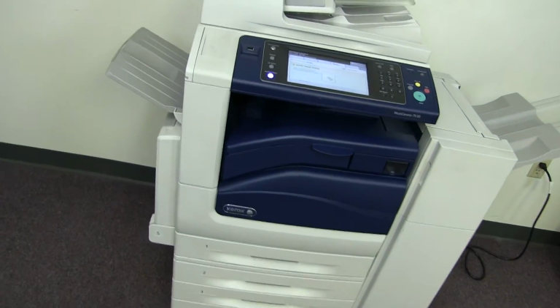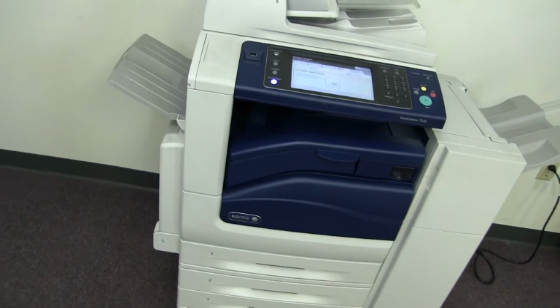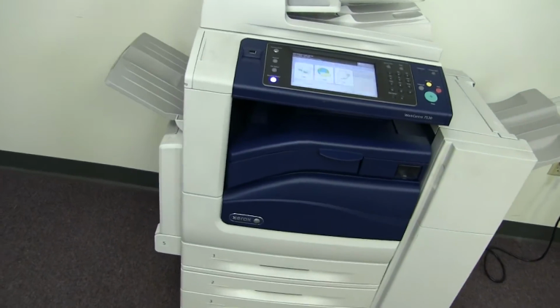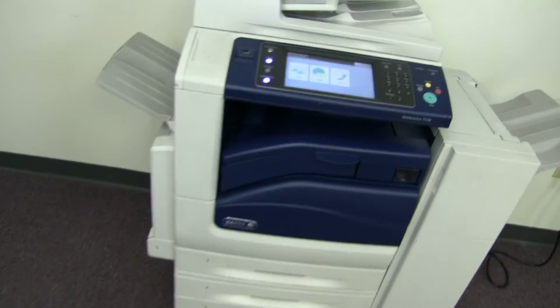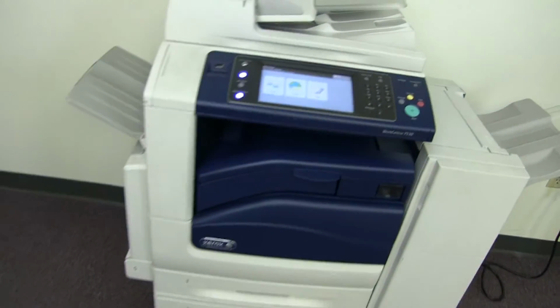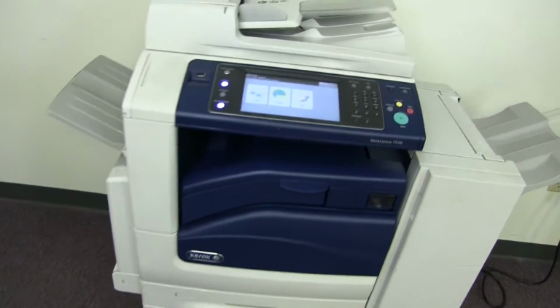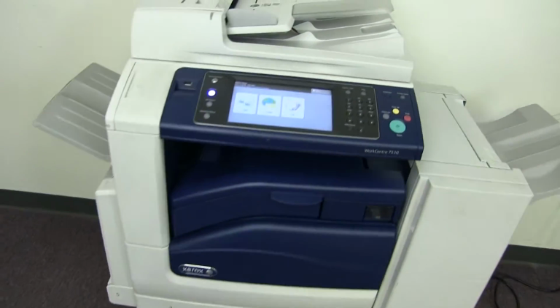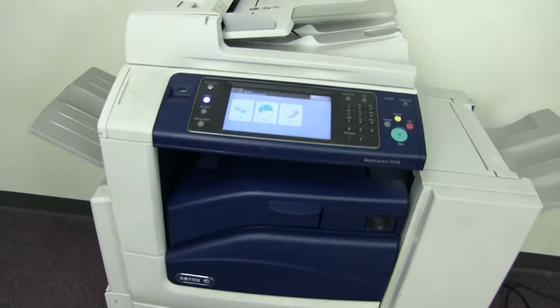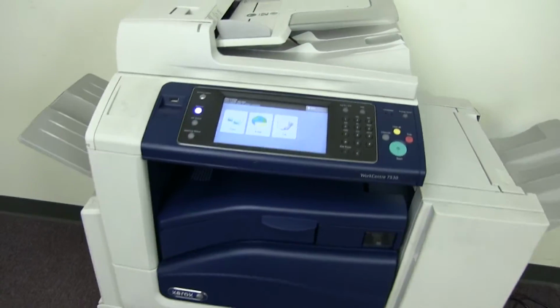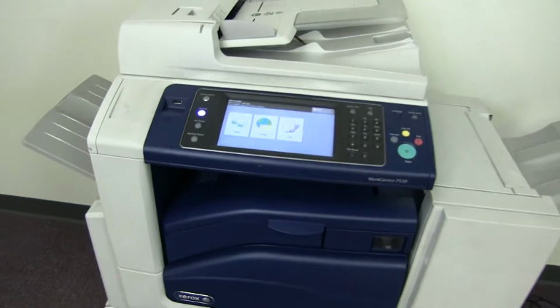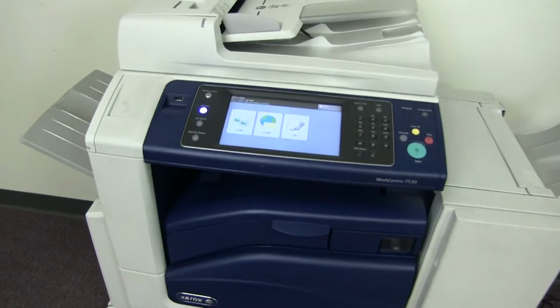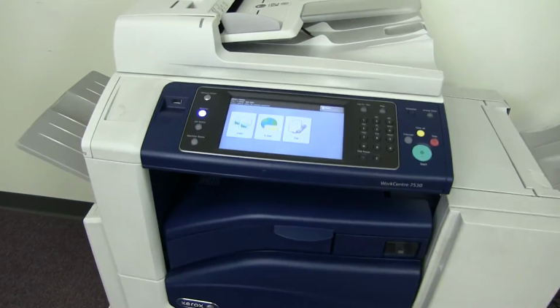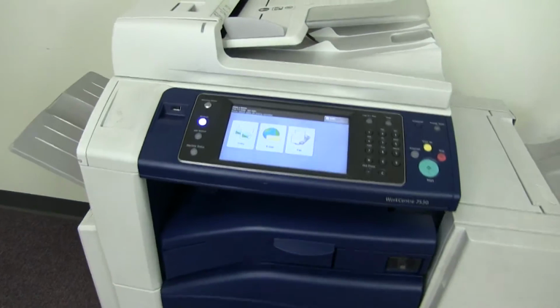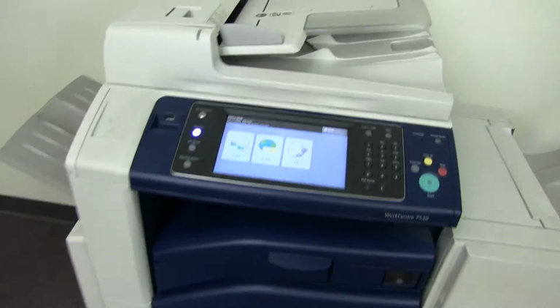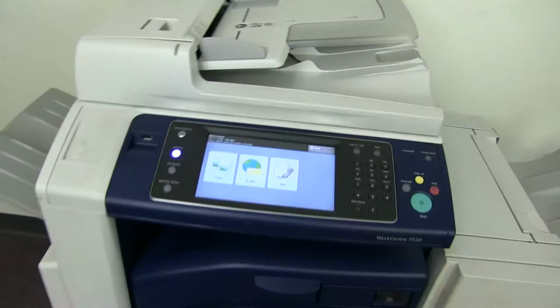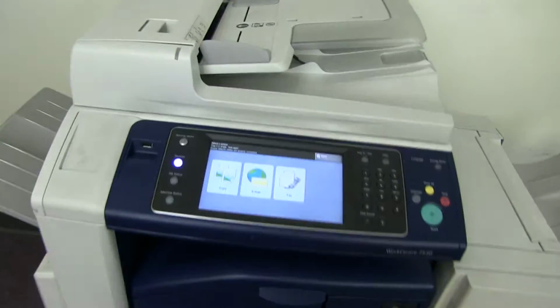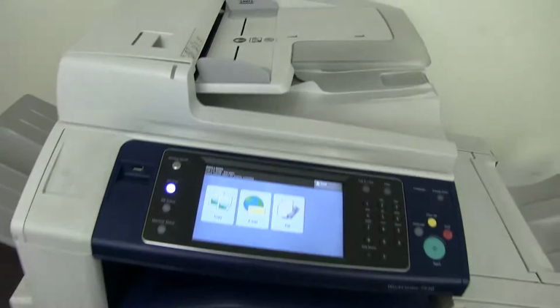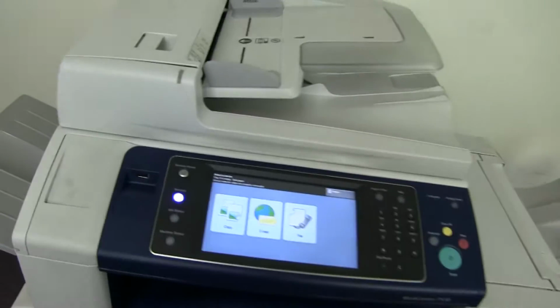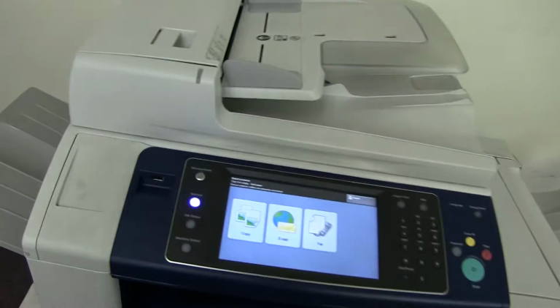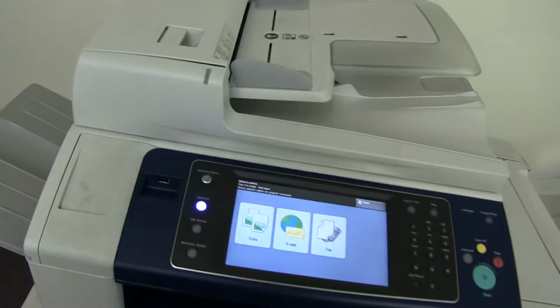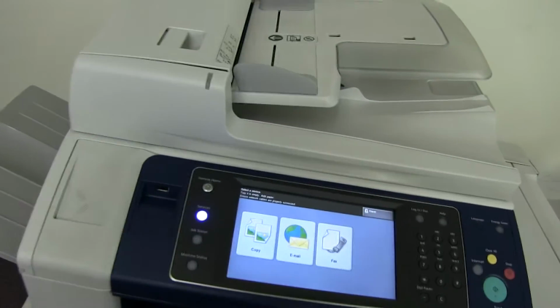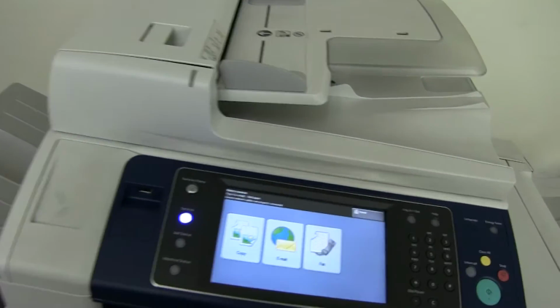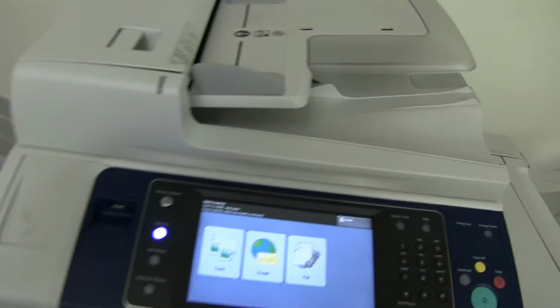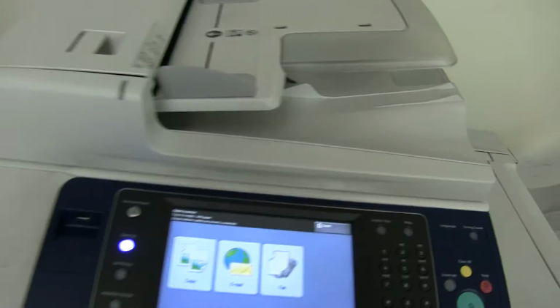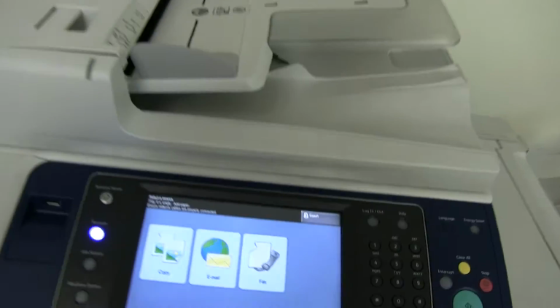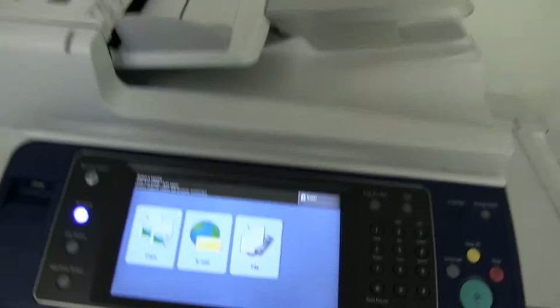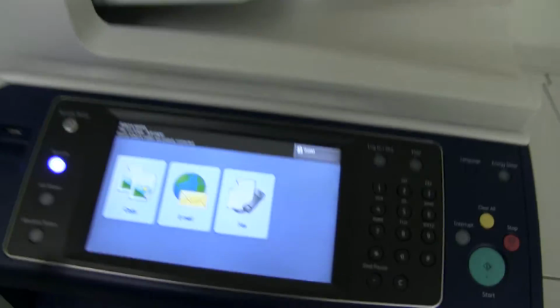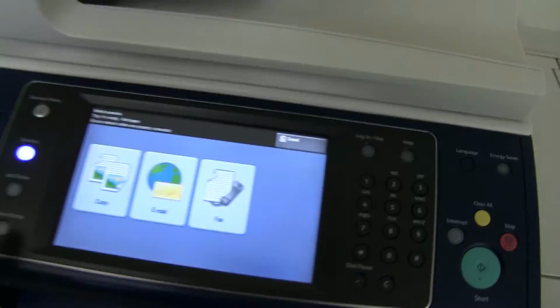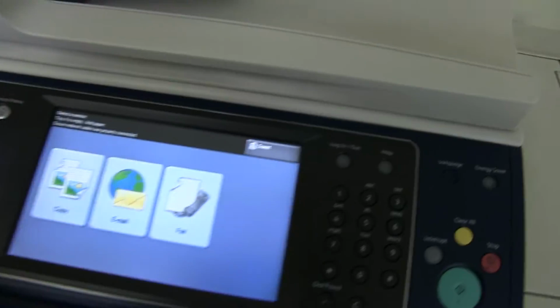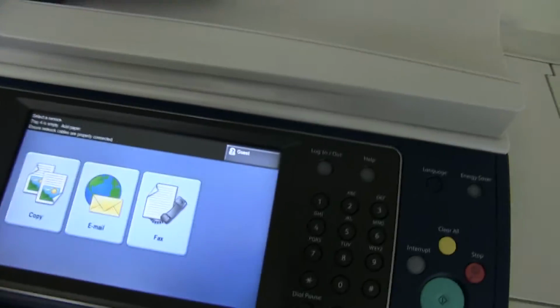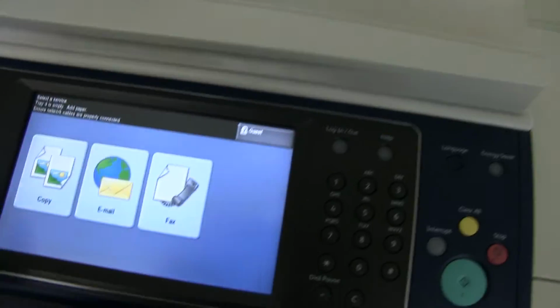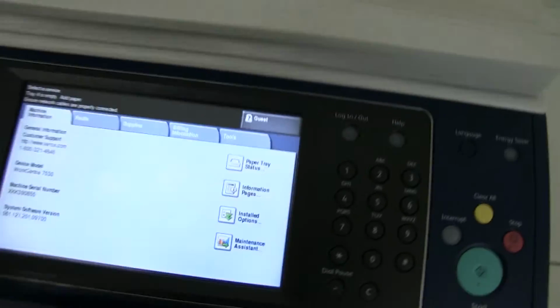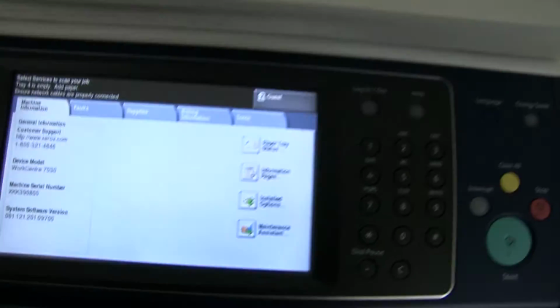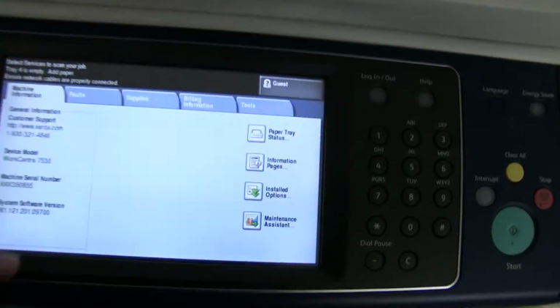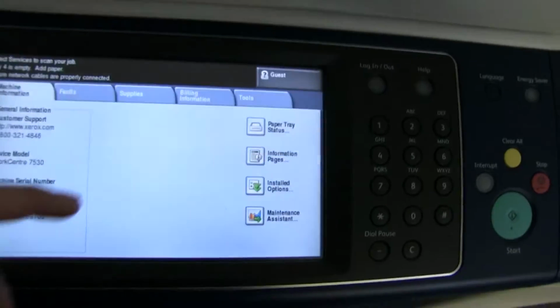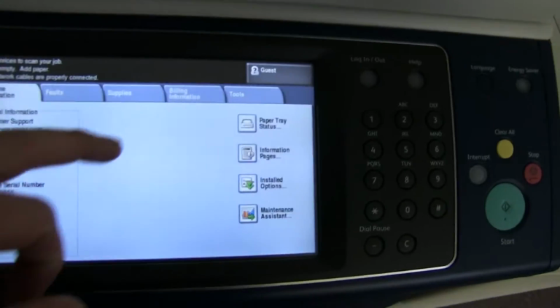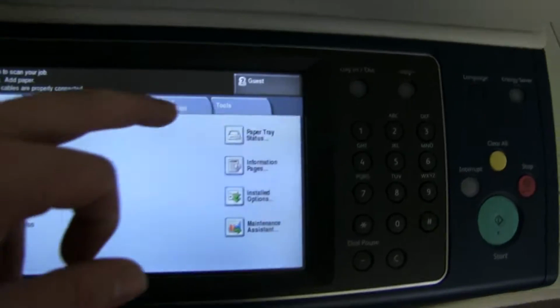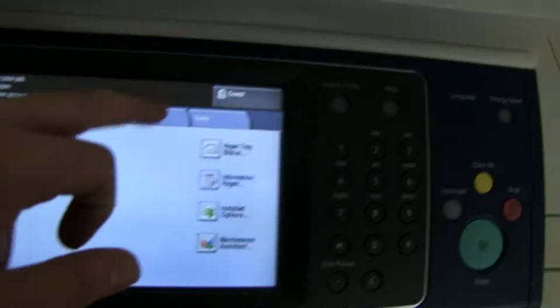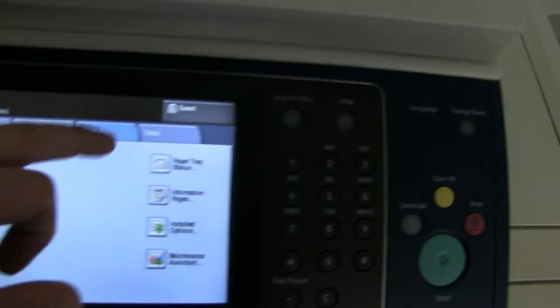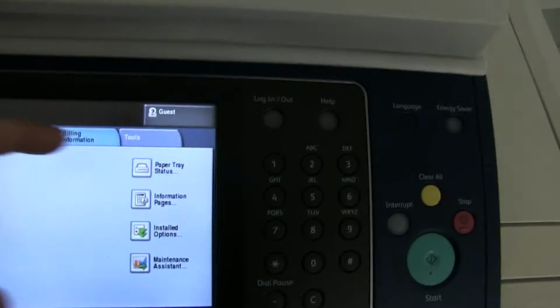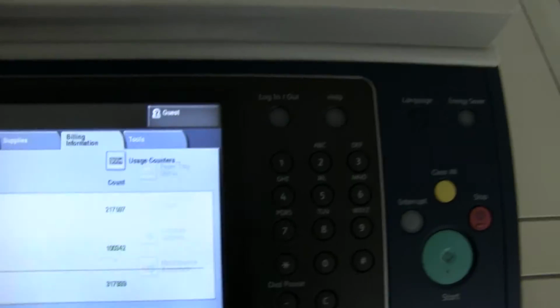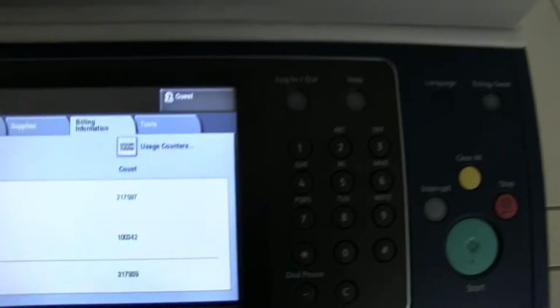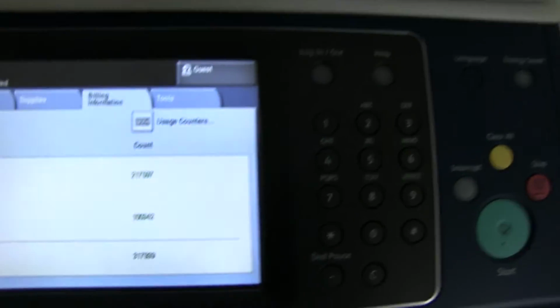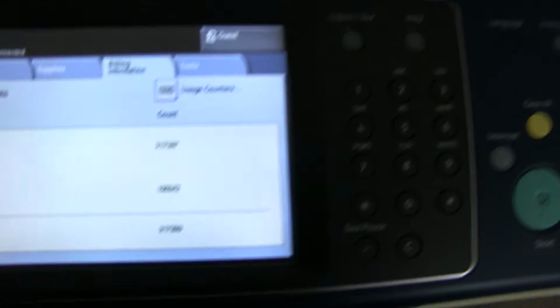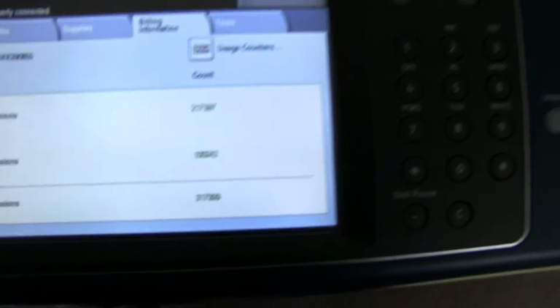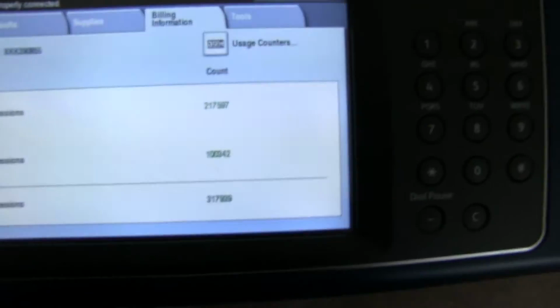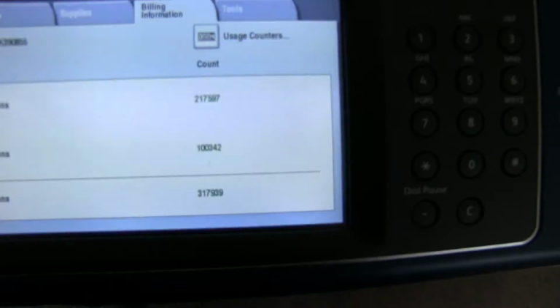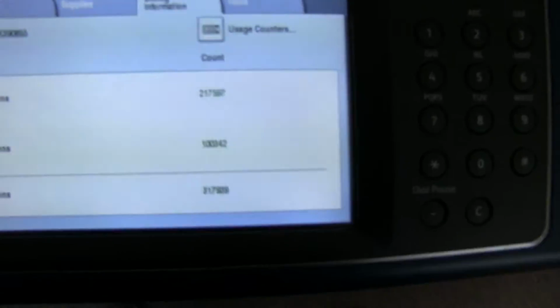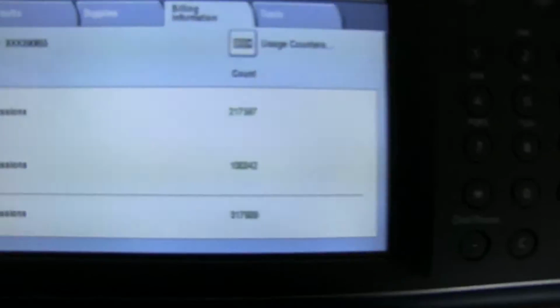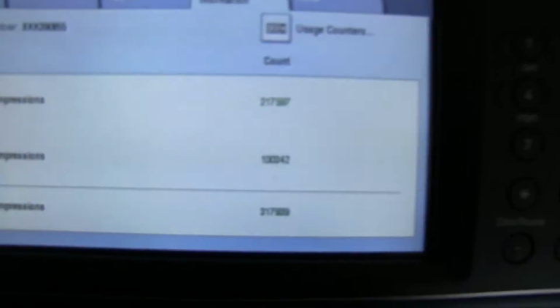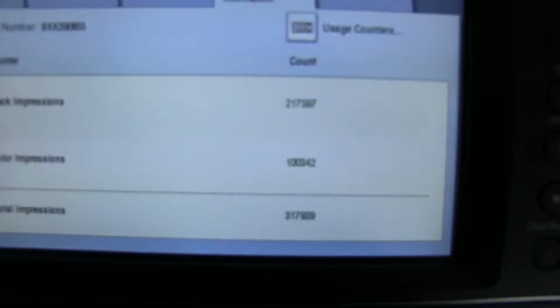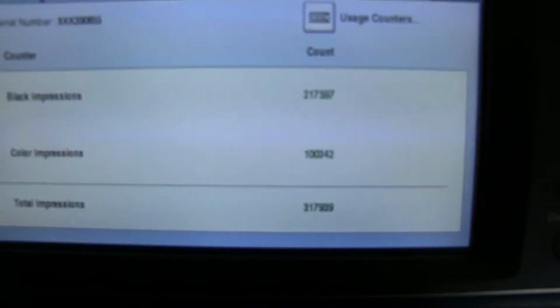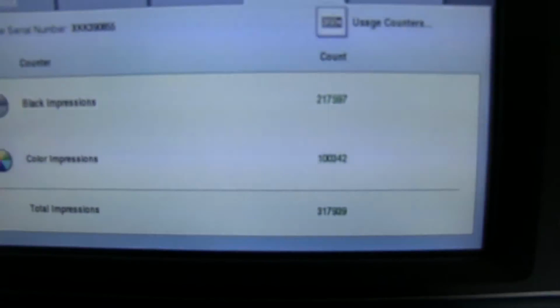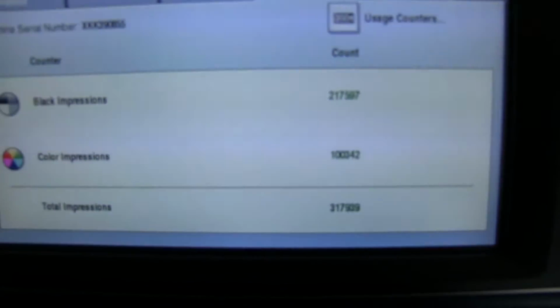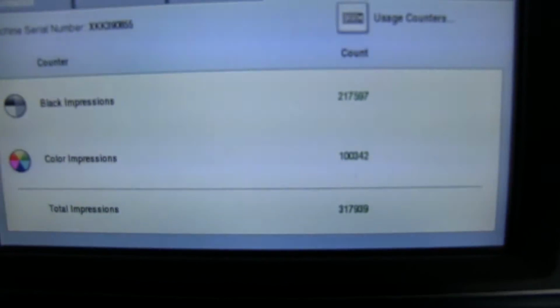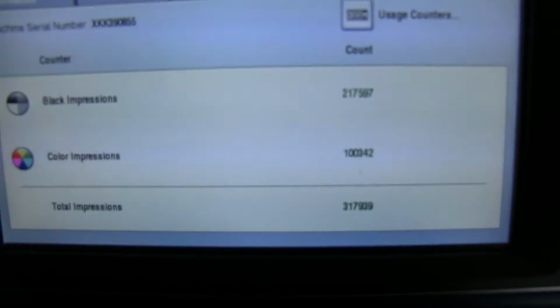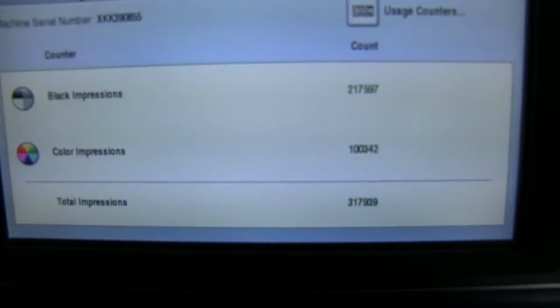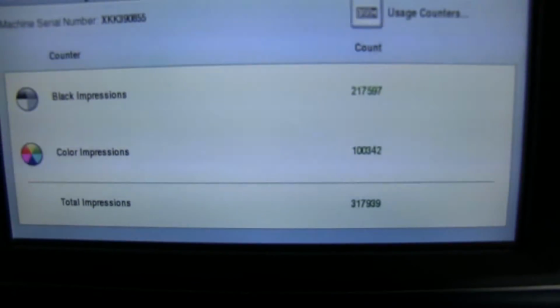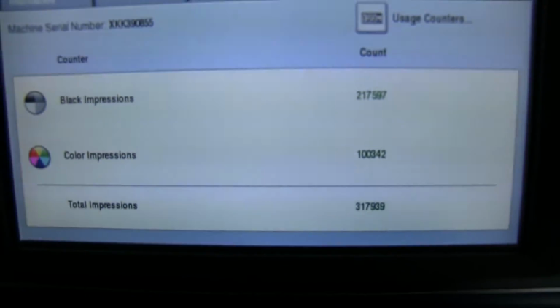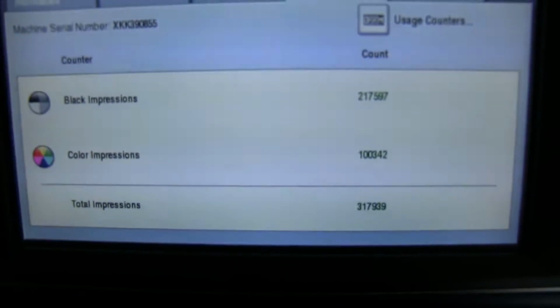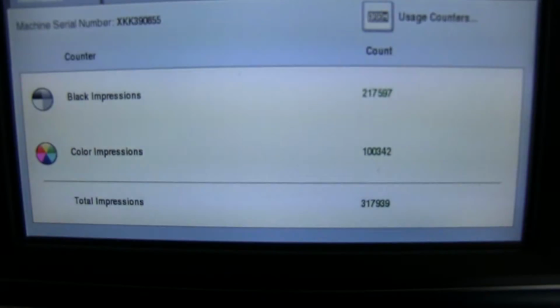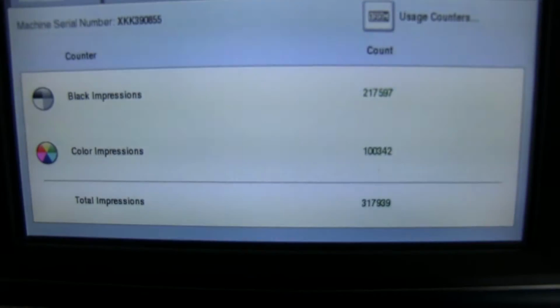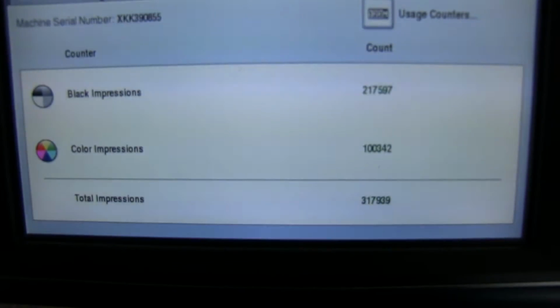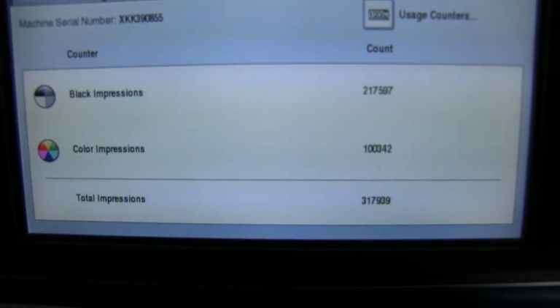The meter on this machine reads 100,000 total color copies and 217,000 total black and white, as you can see here on our counter.